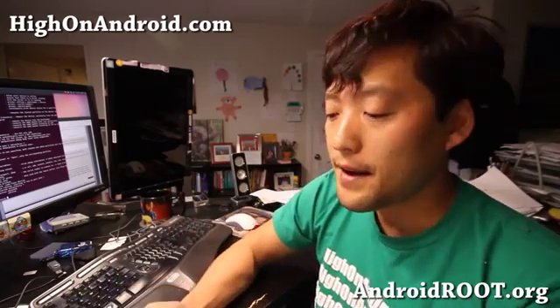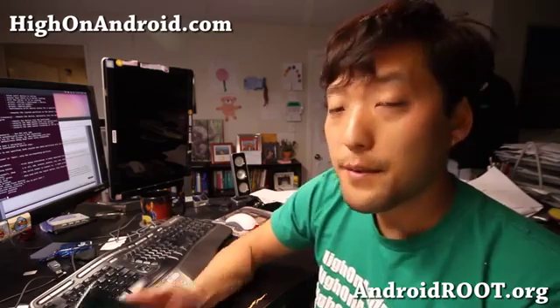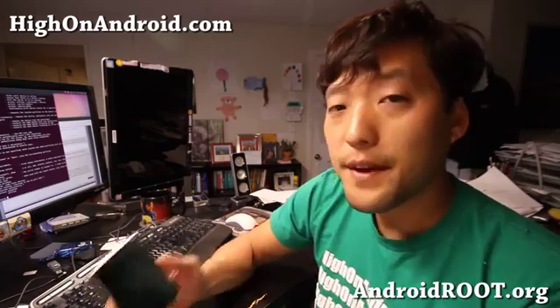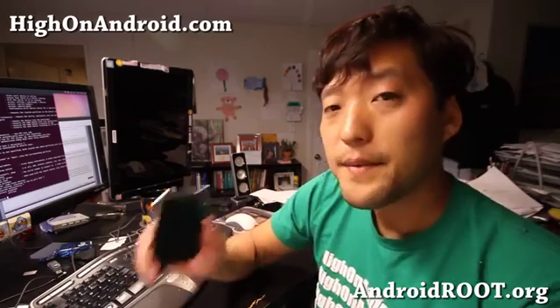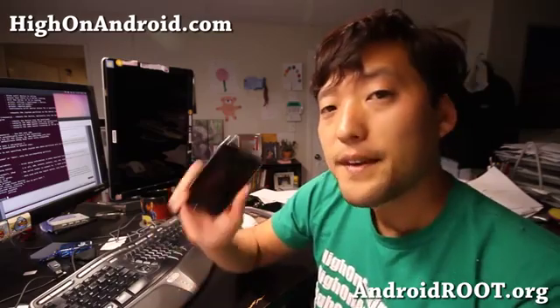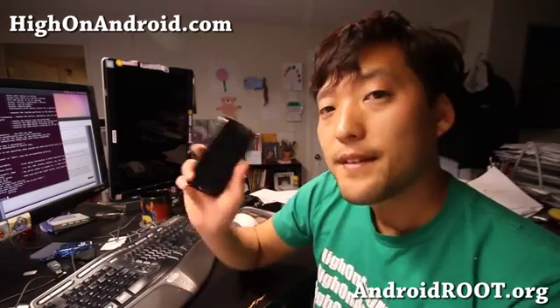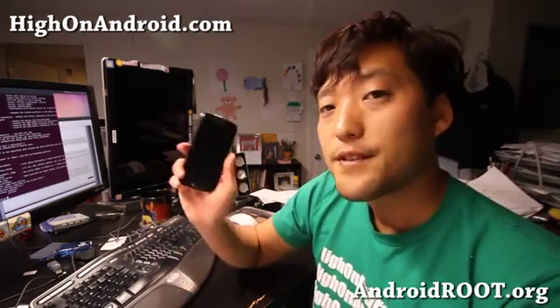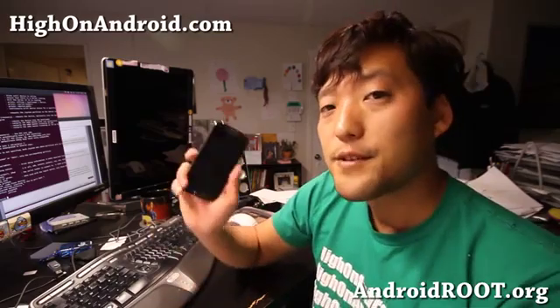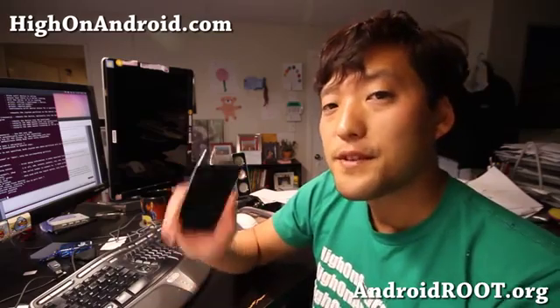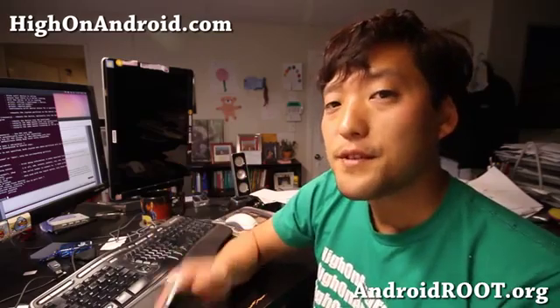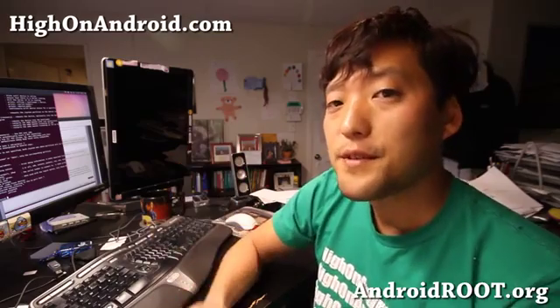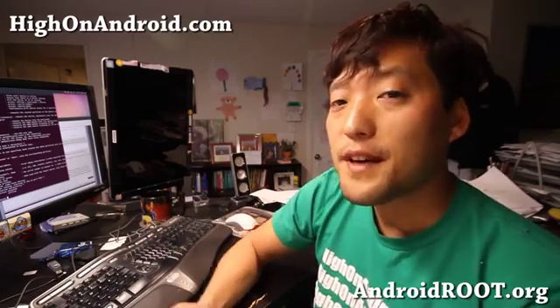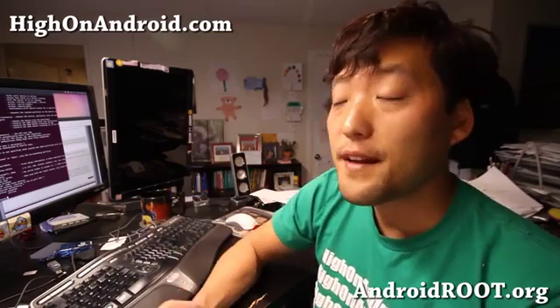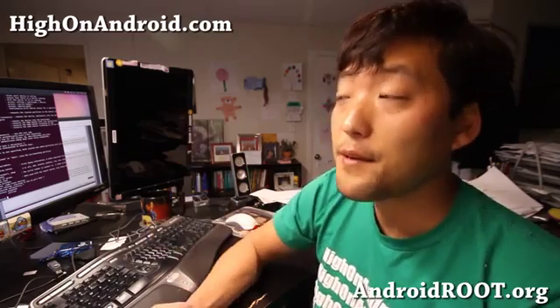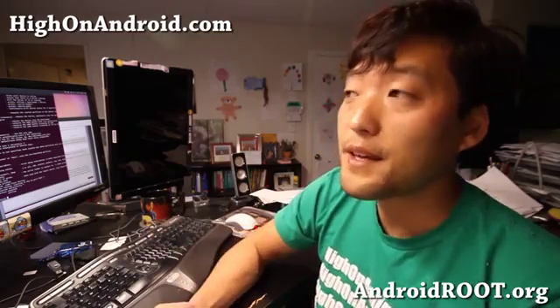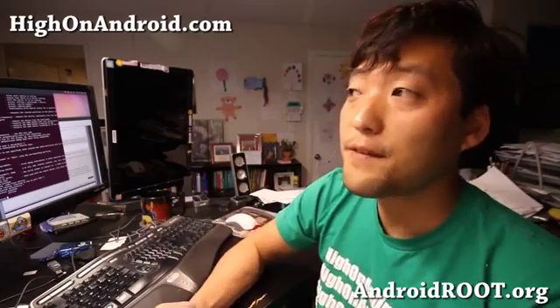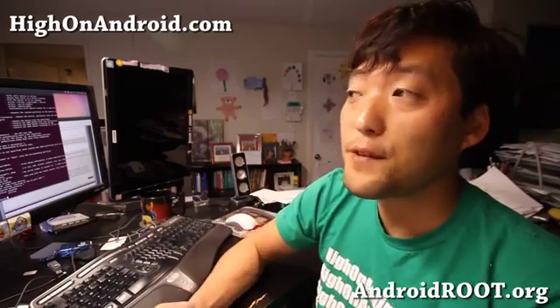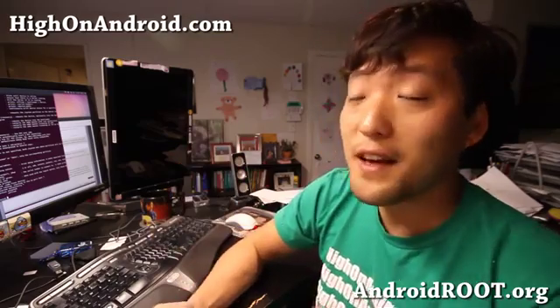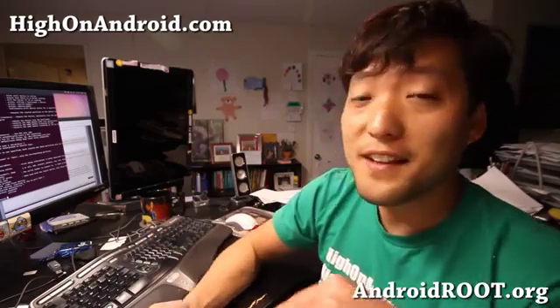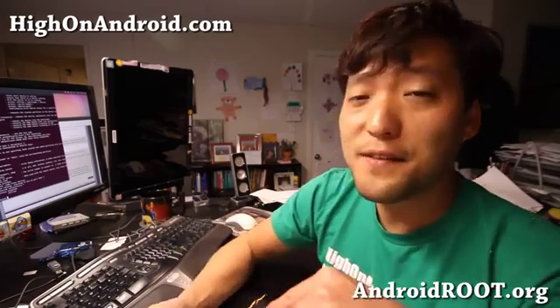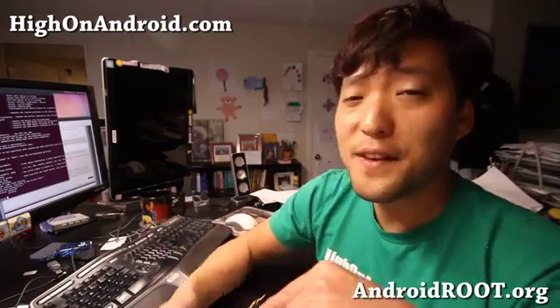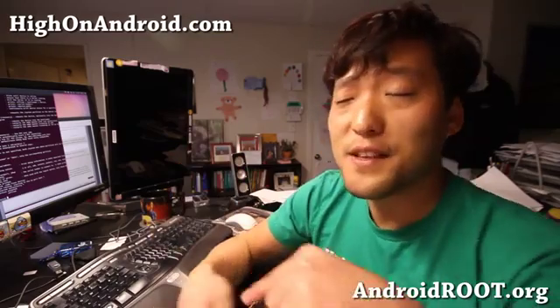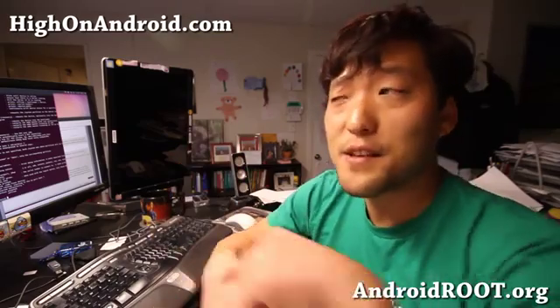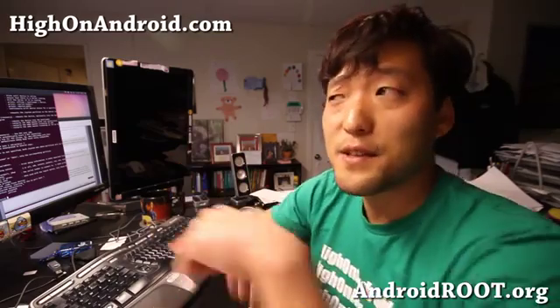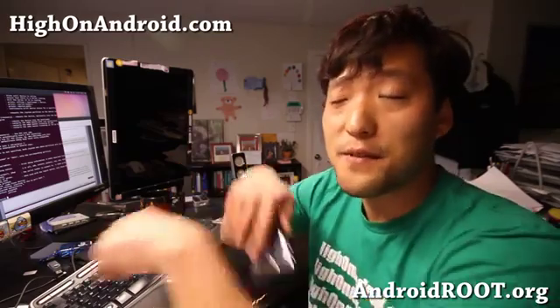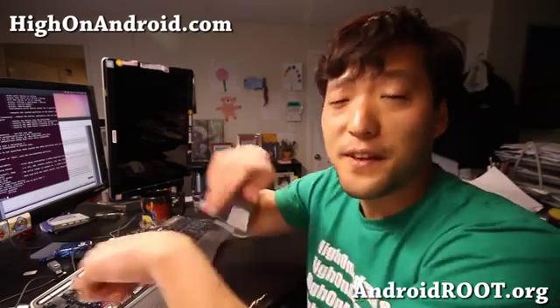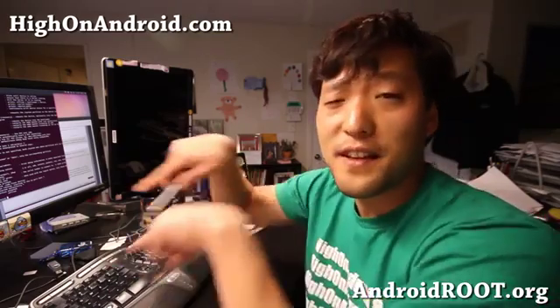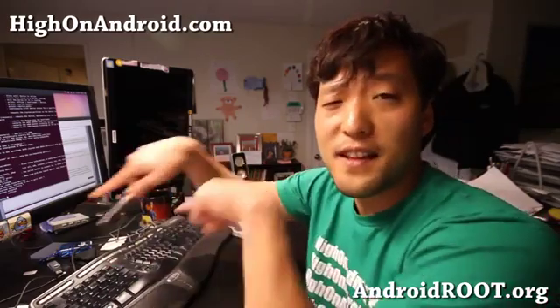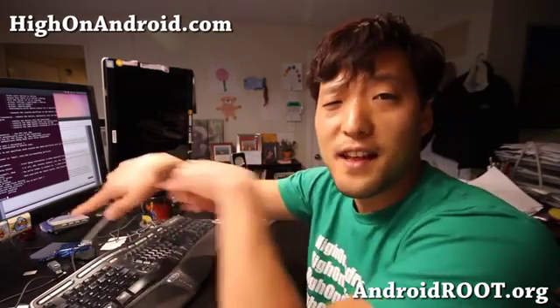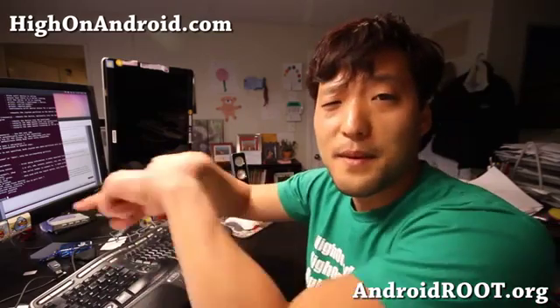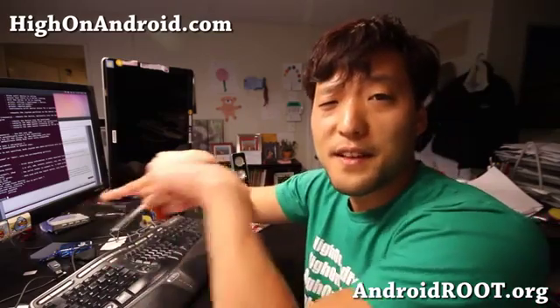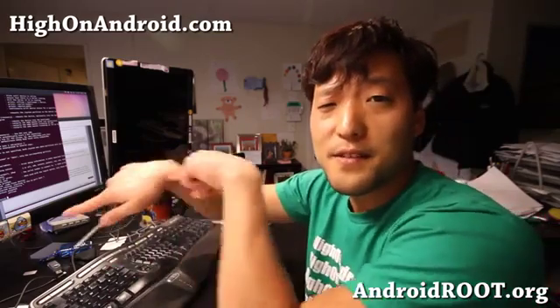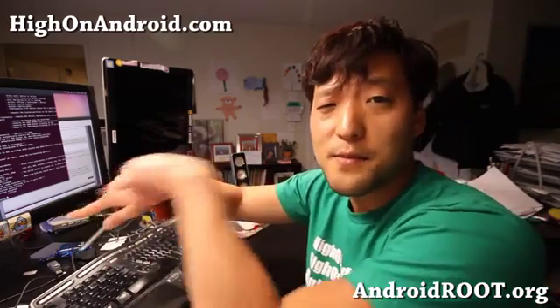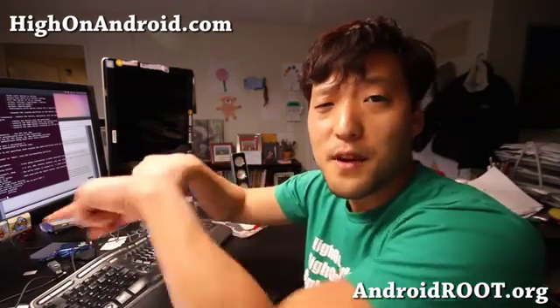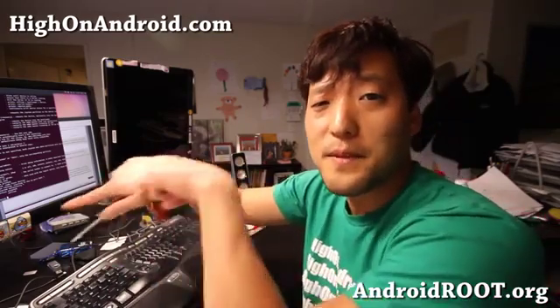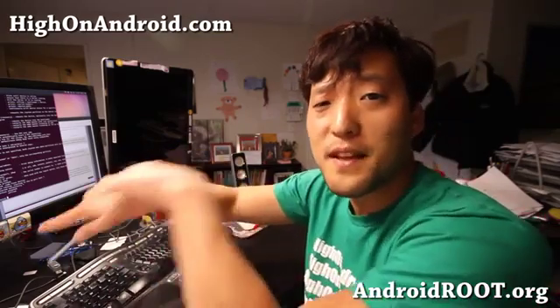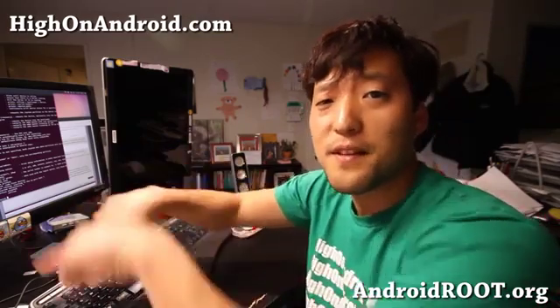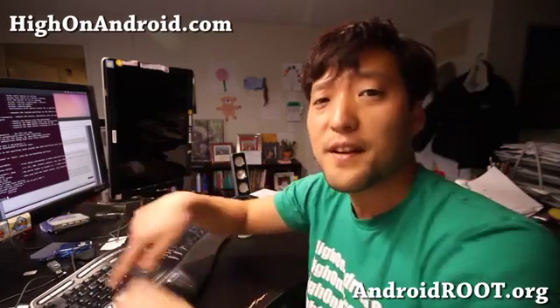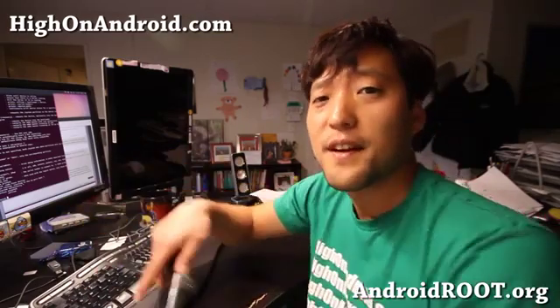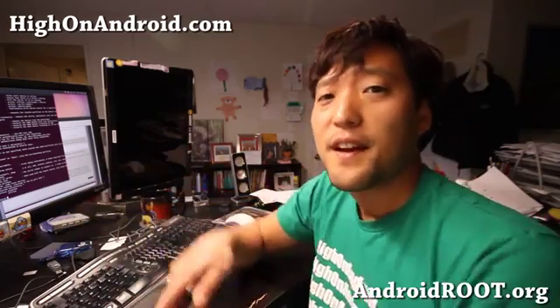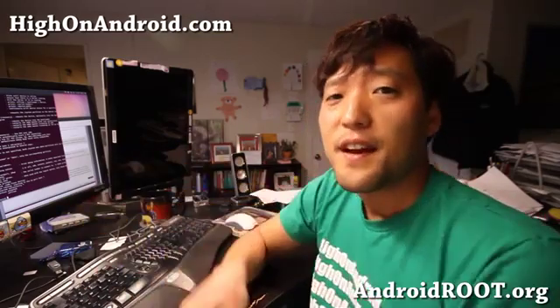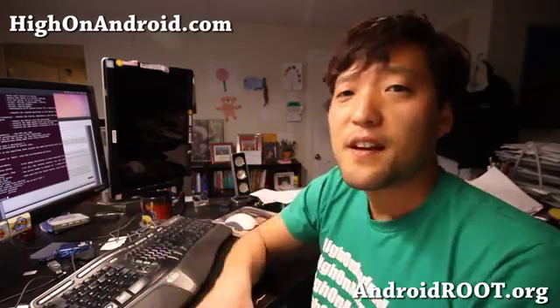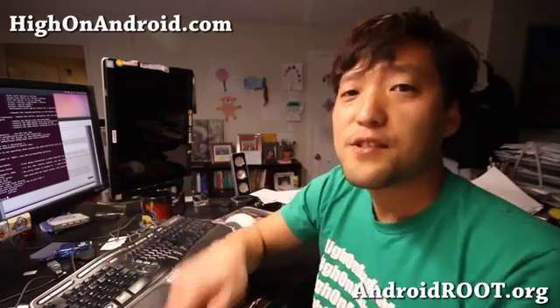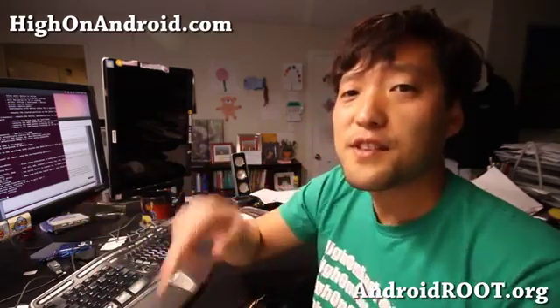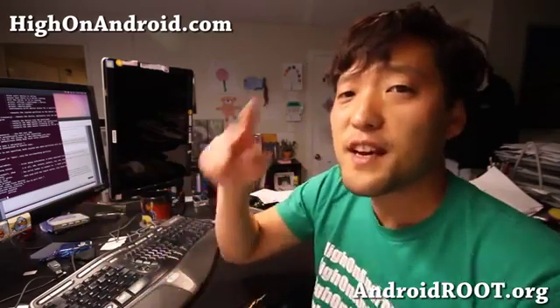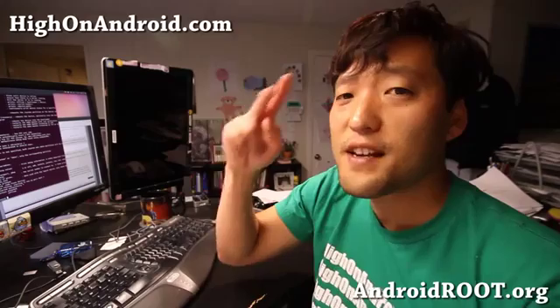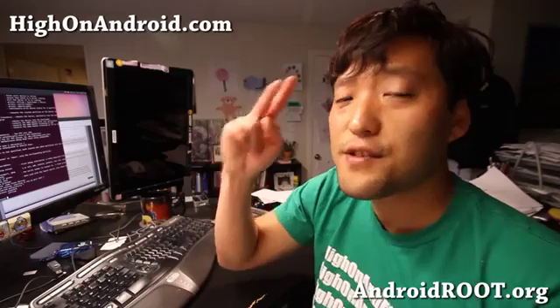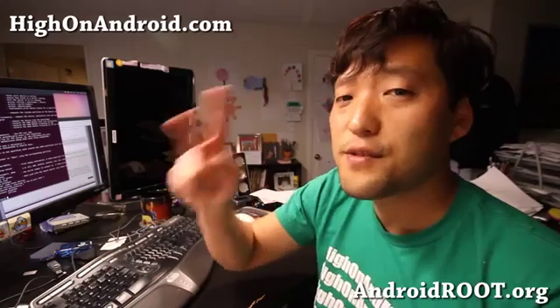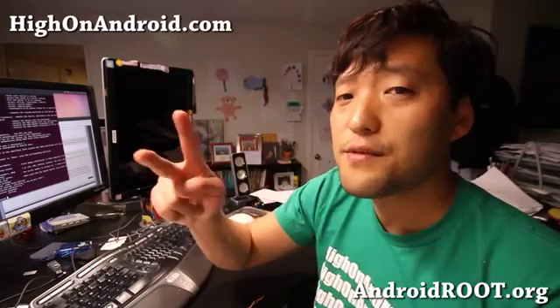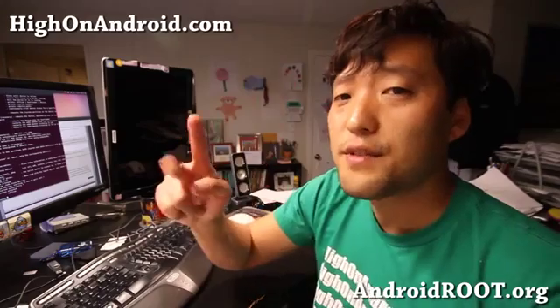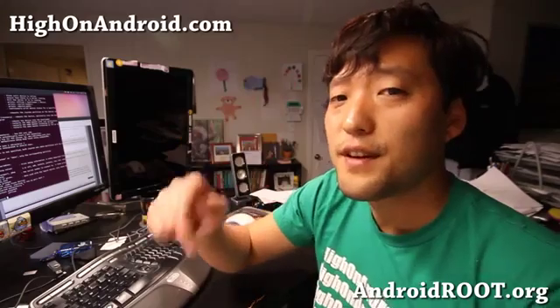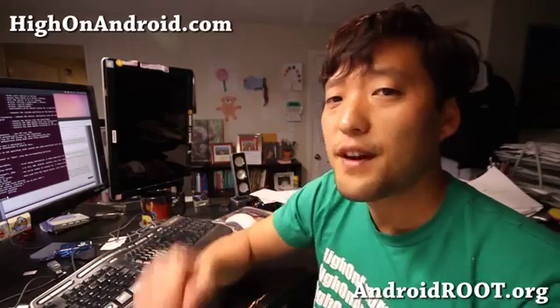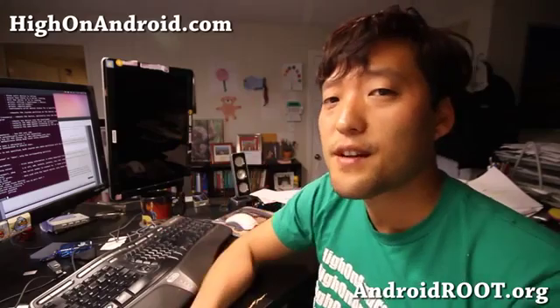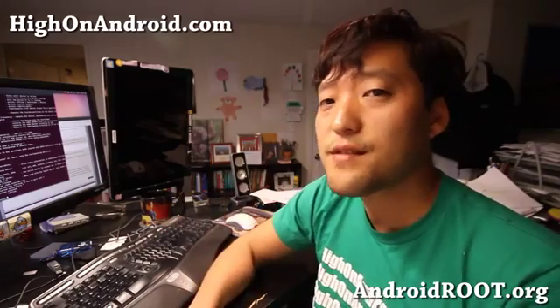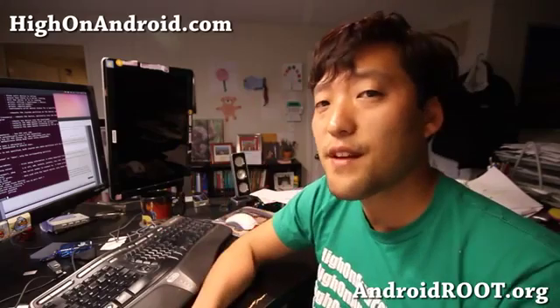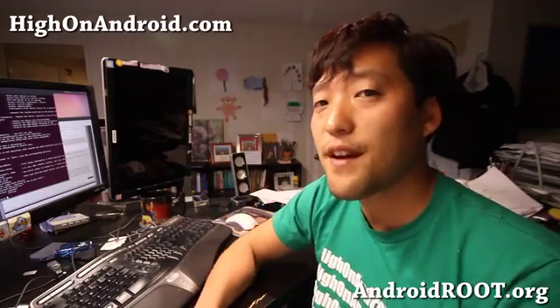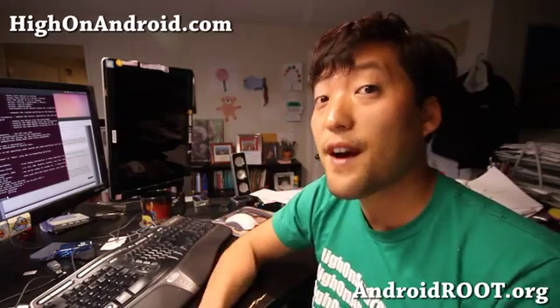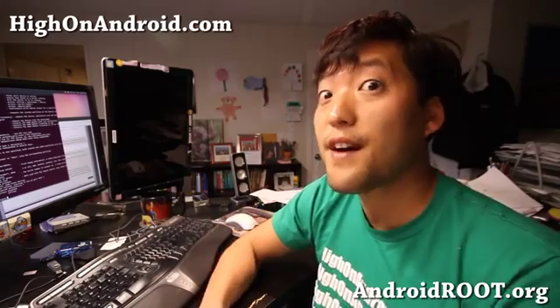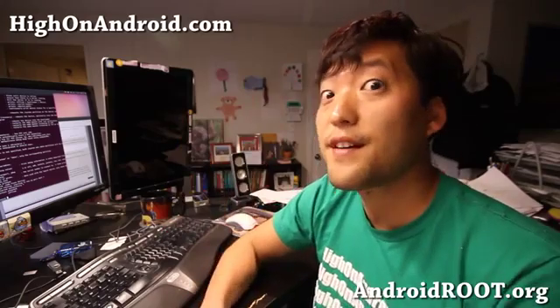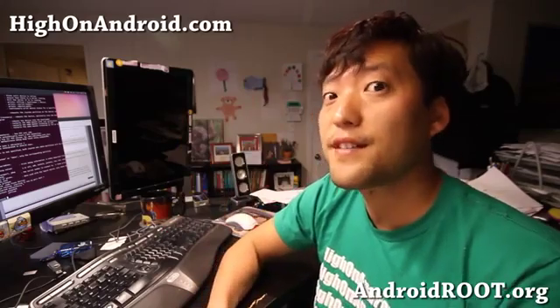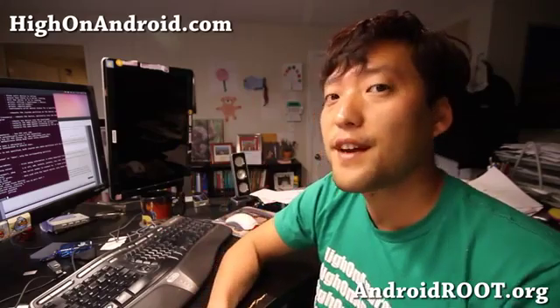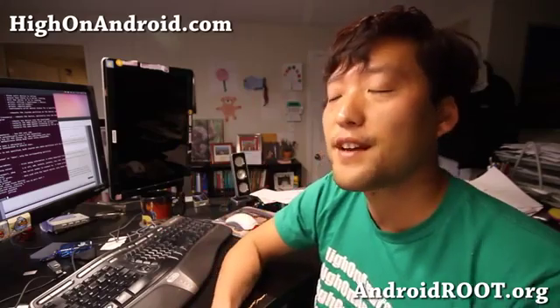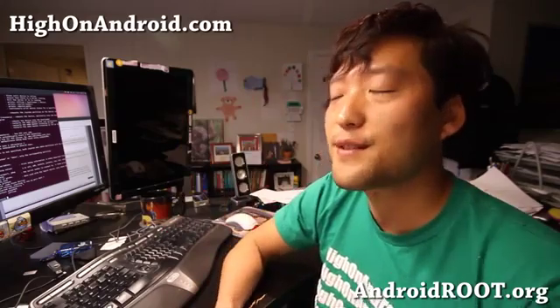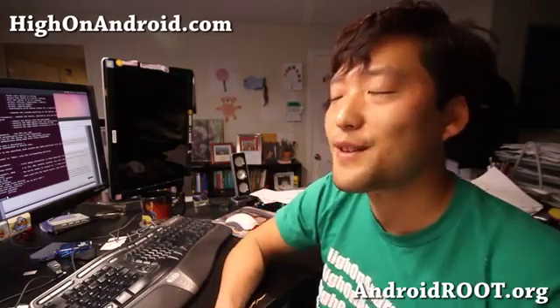Anyway, just wanted to show you that. If you like this video, as always, don't forget to hit the like button and the subscribe button down there. I'll see you guys soon — stay high on Android.